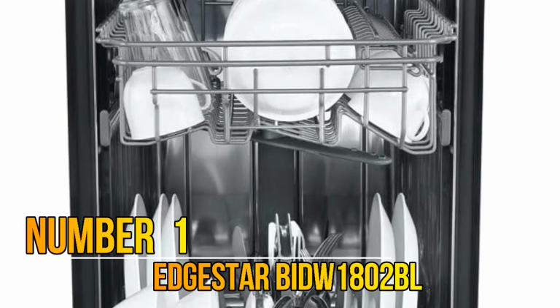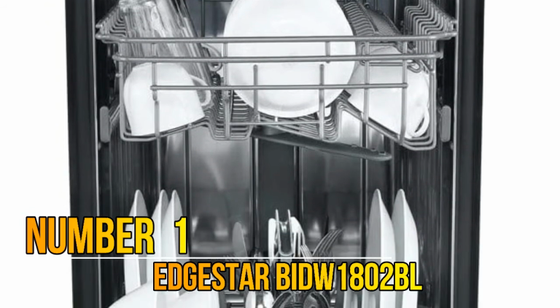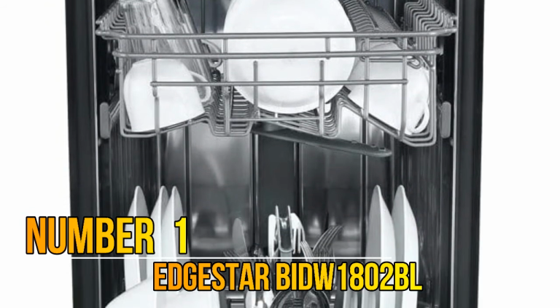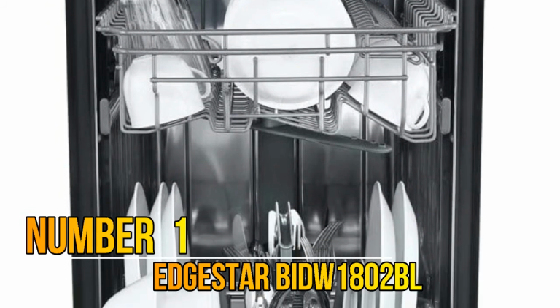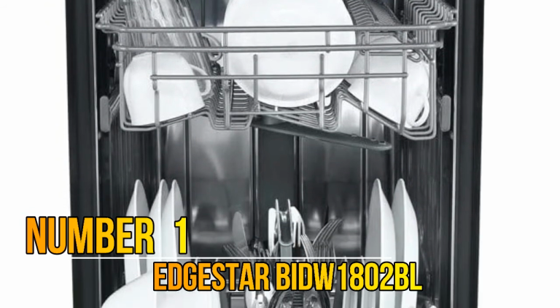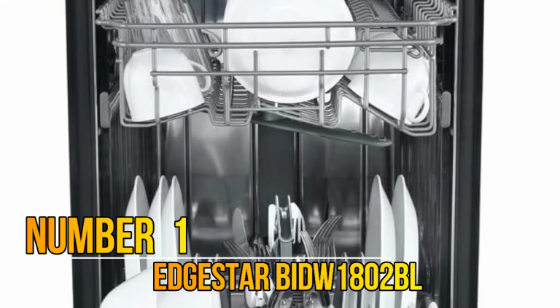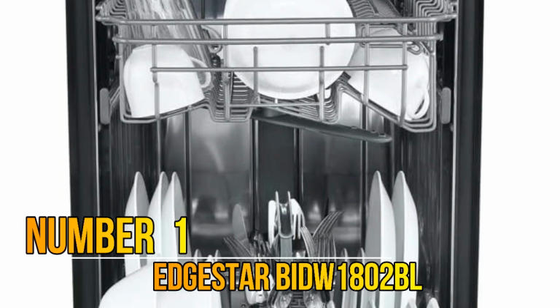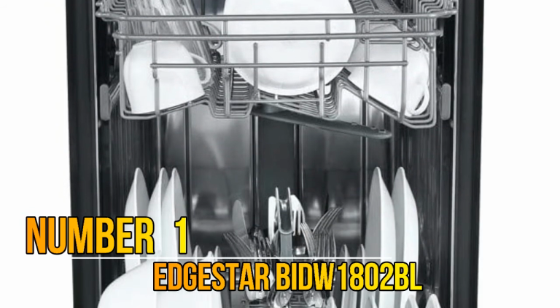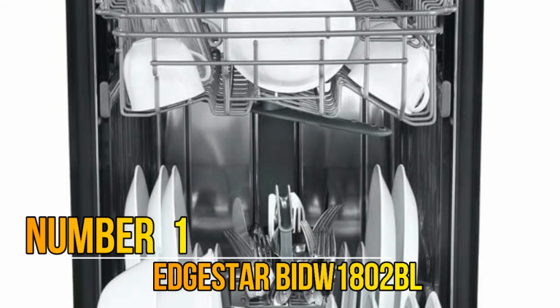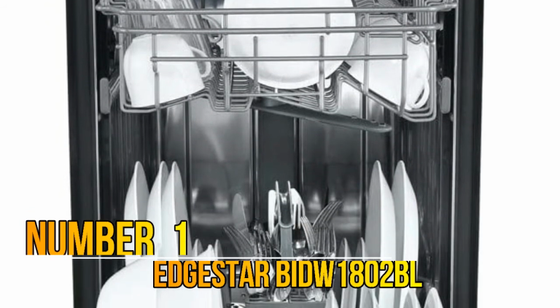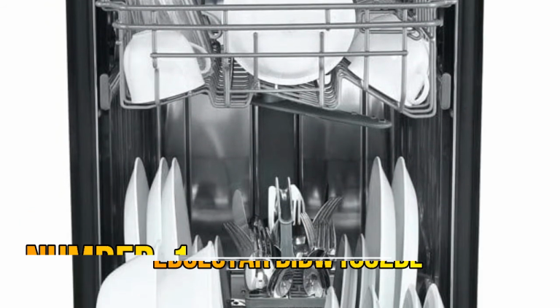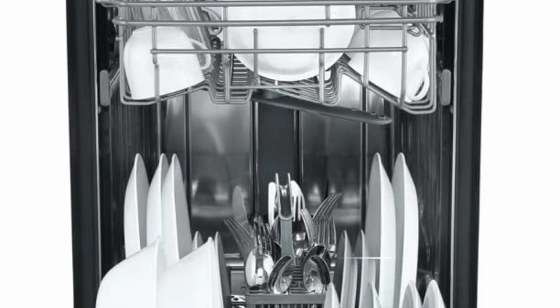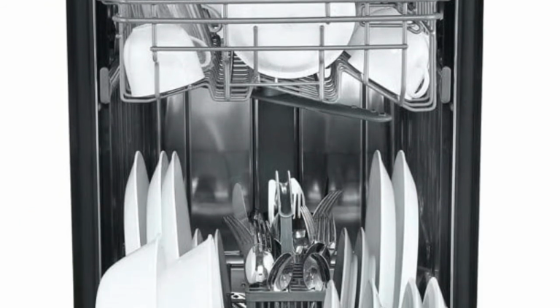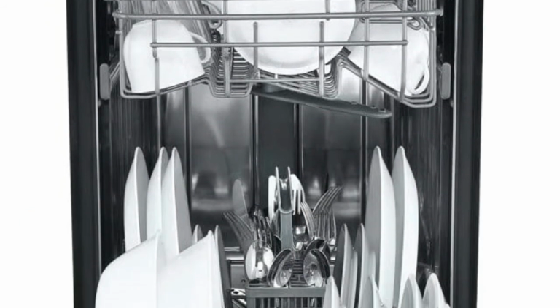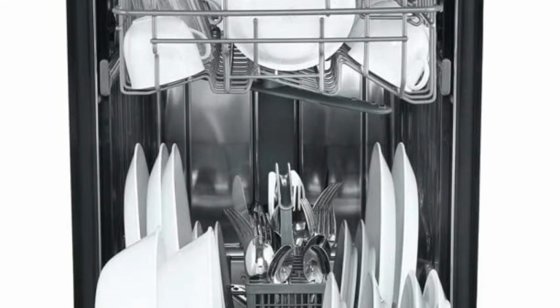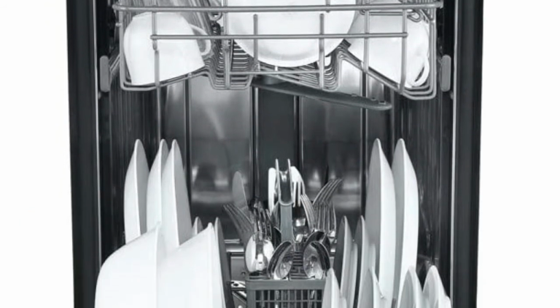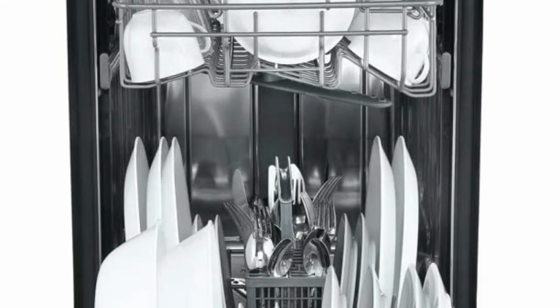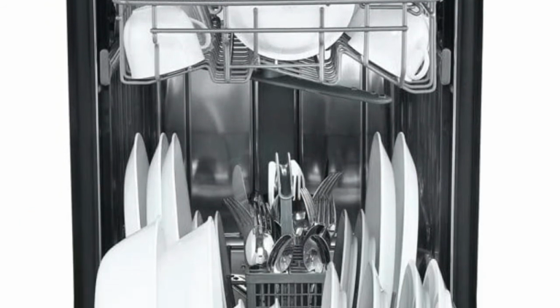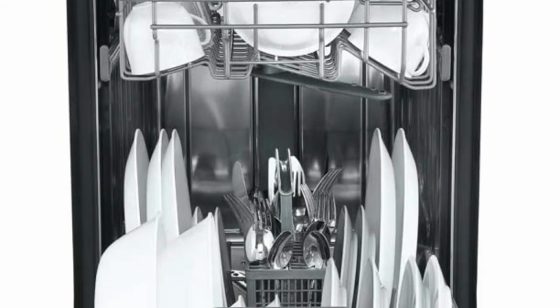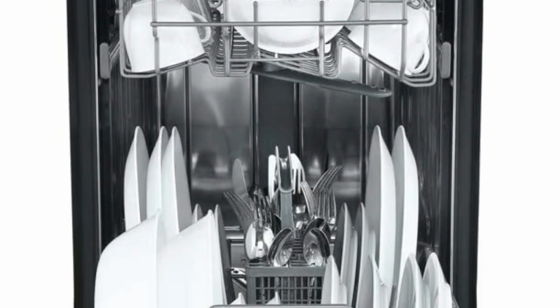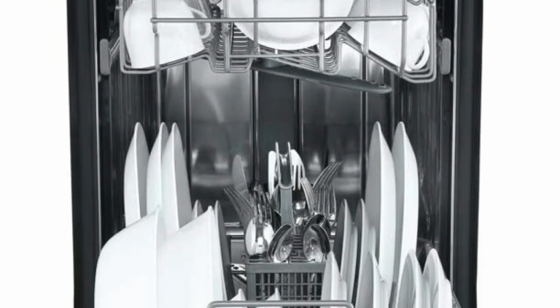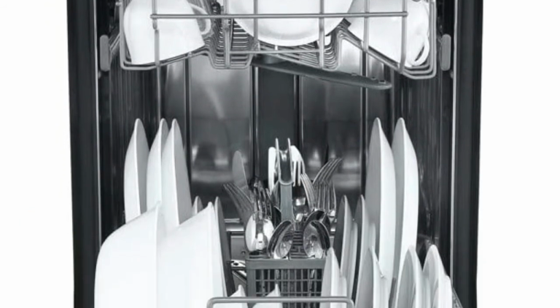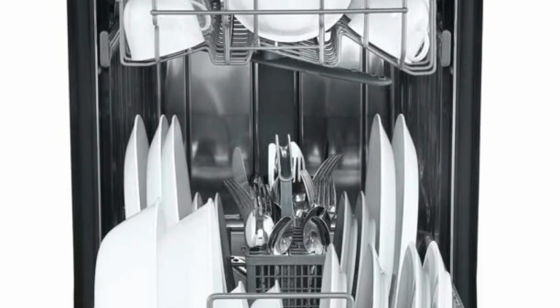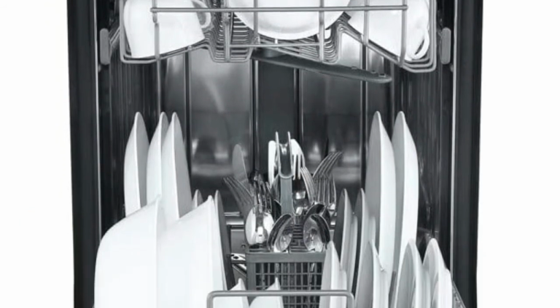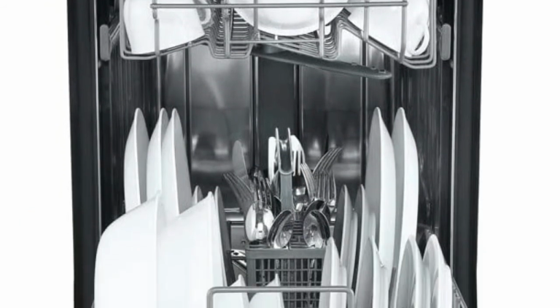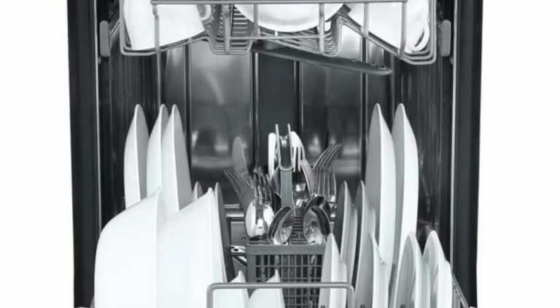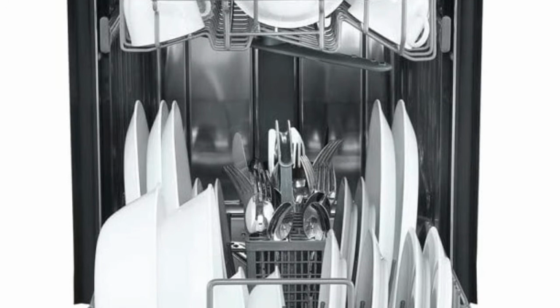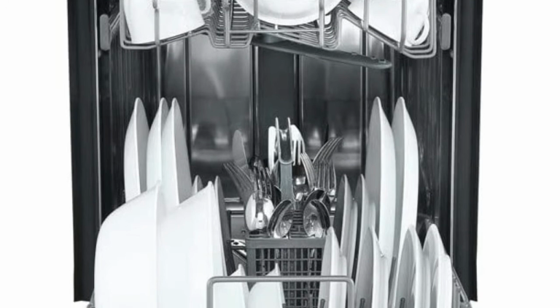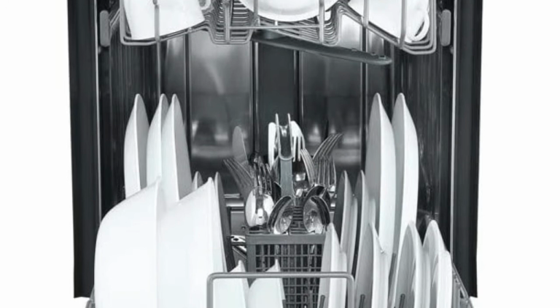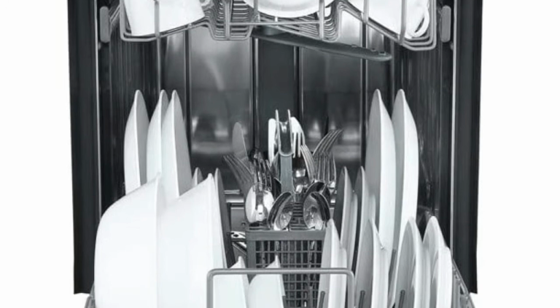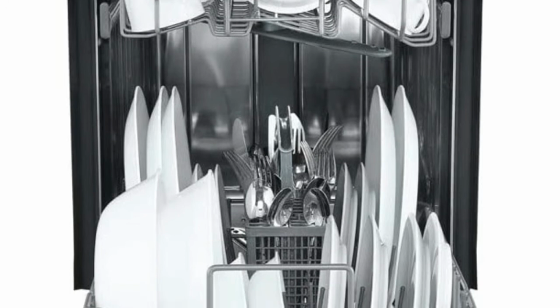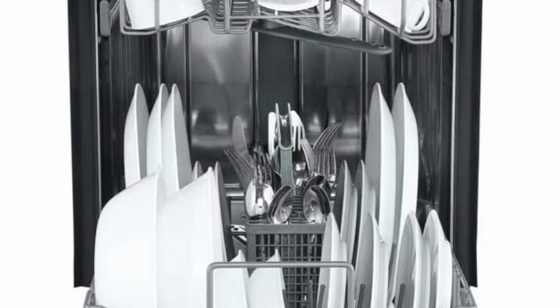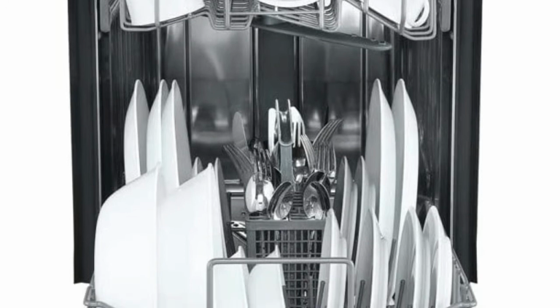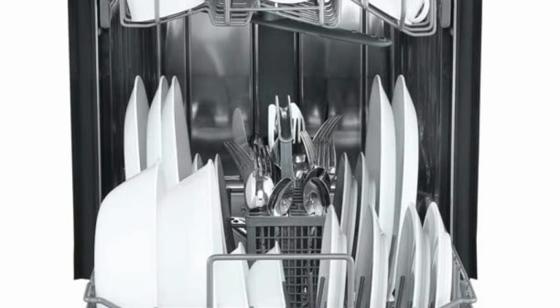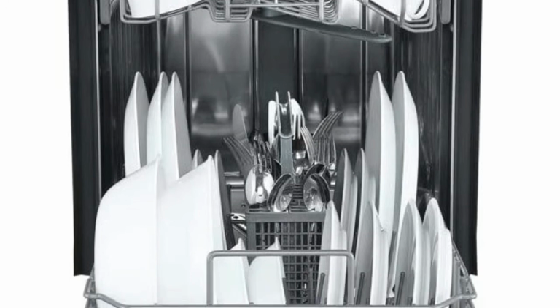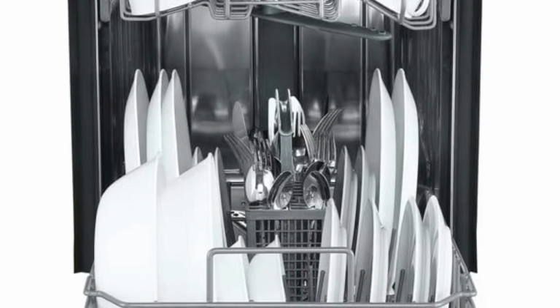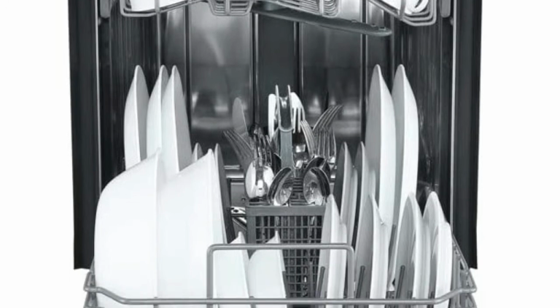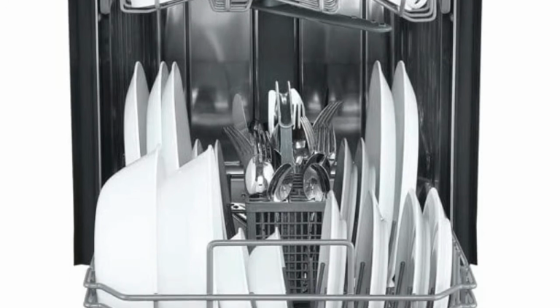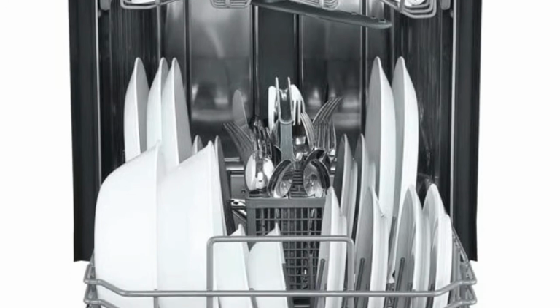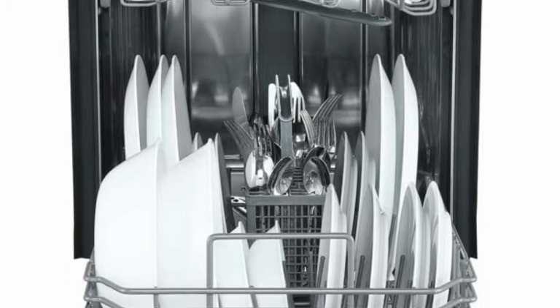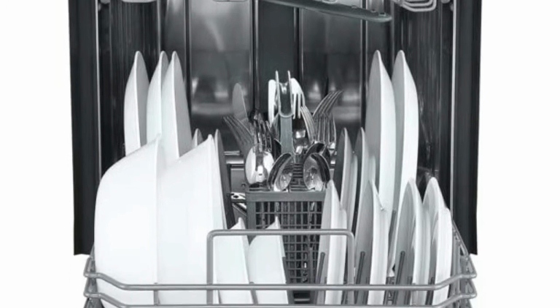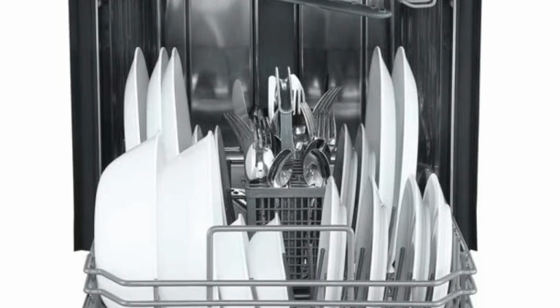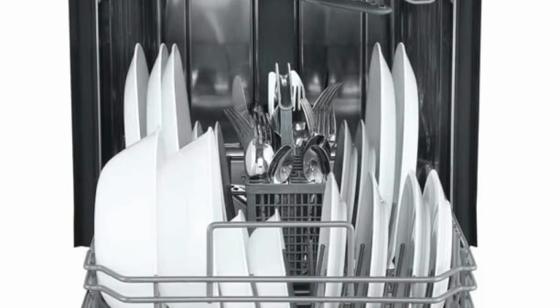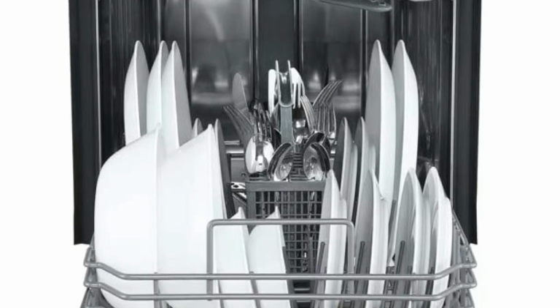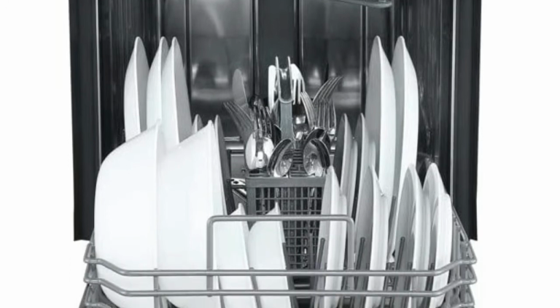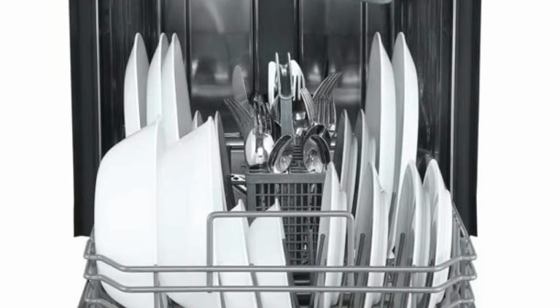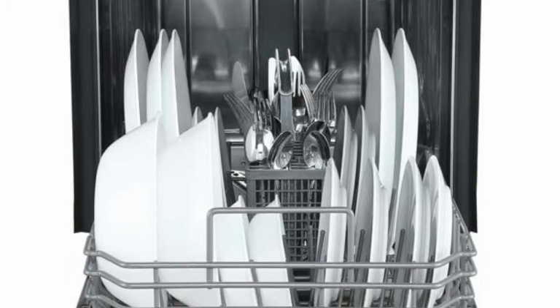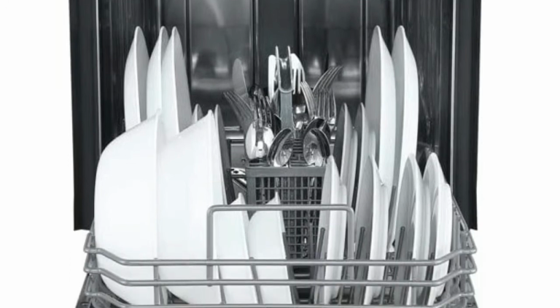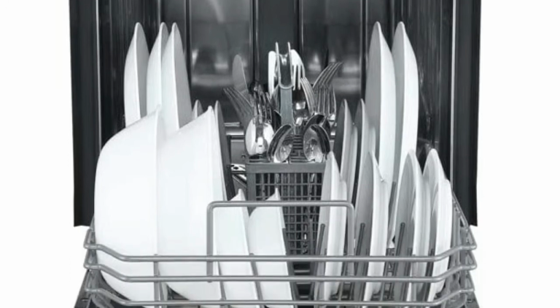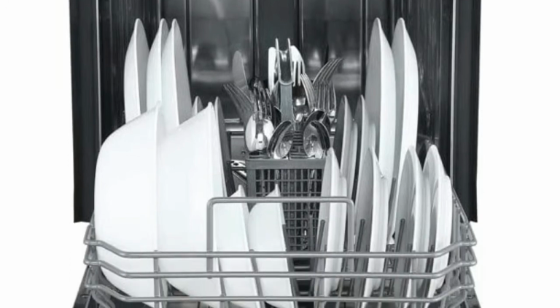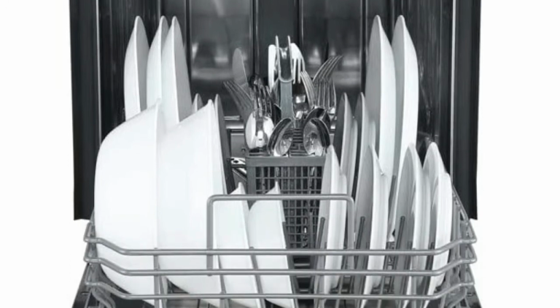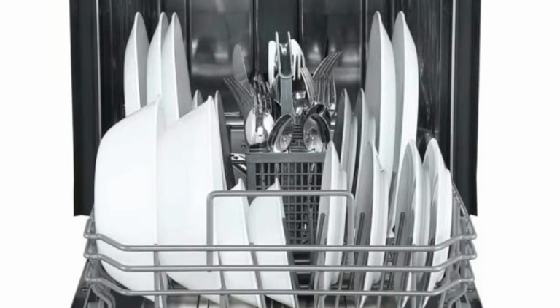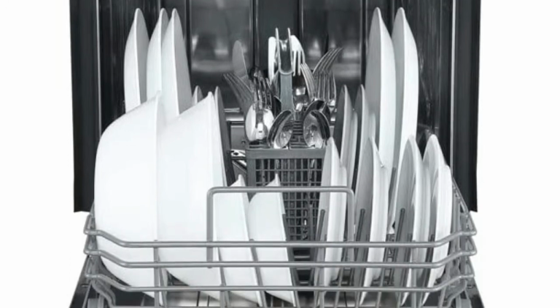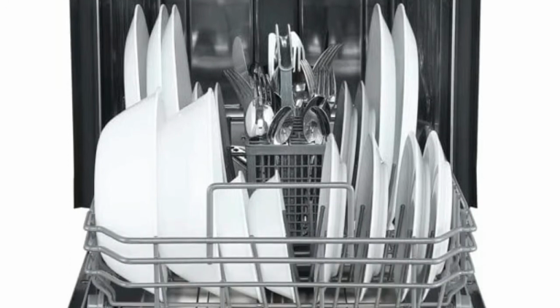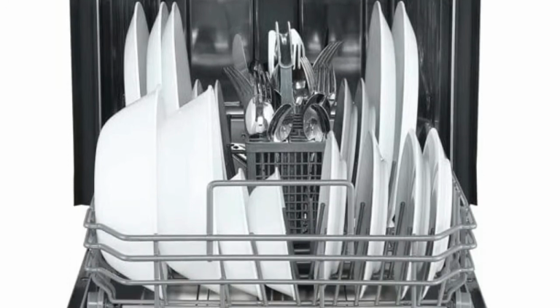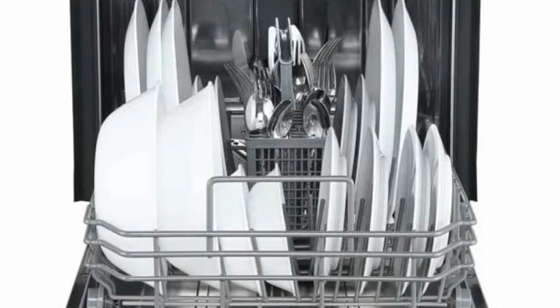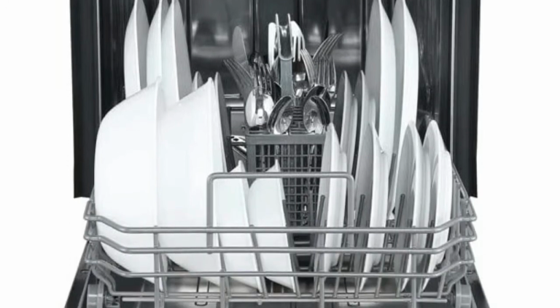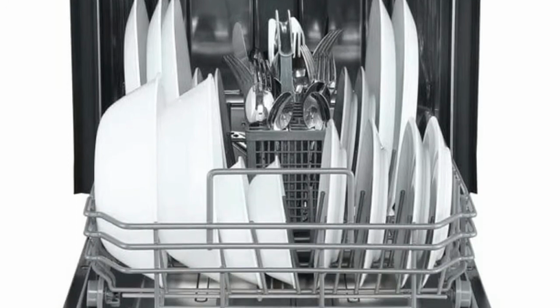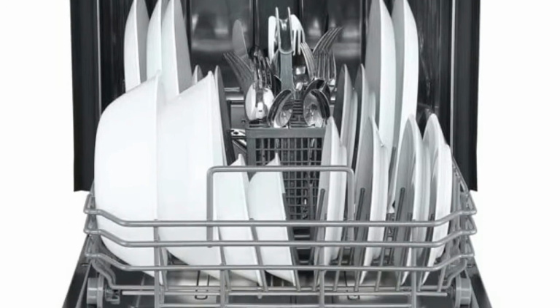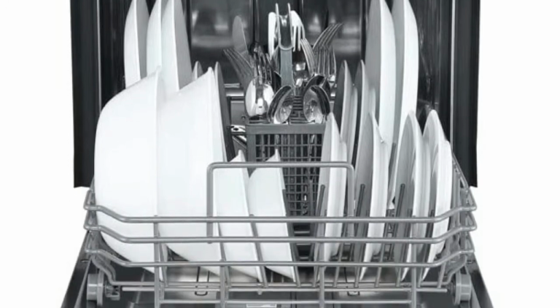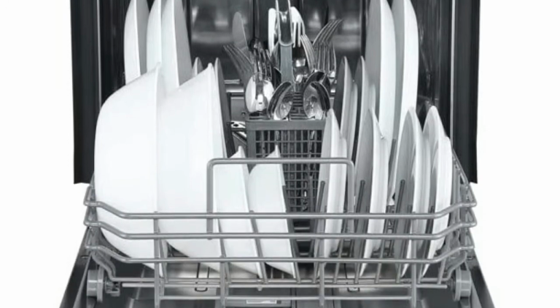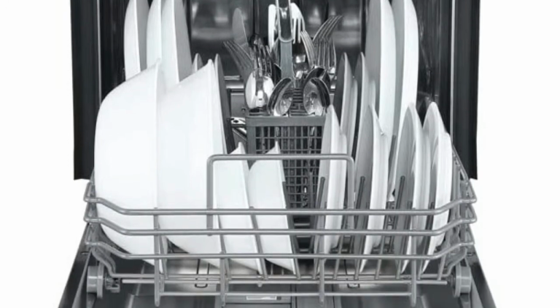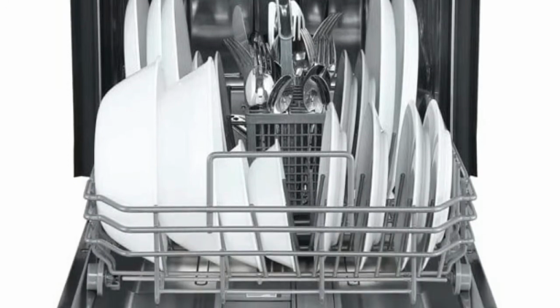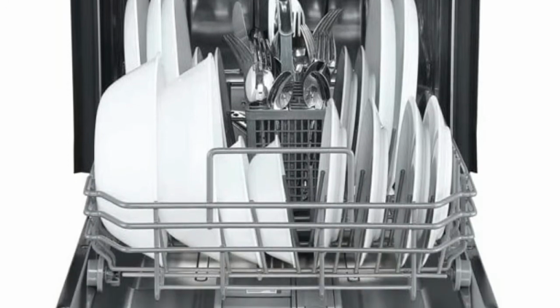Number 1: EdgeStar BIDW1802BL. Accommodates up to 8 place settings and features a silverware basket and cup tray.